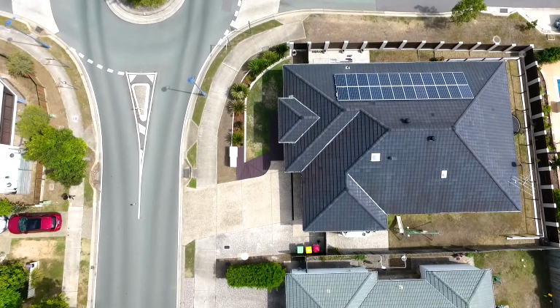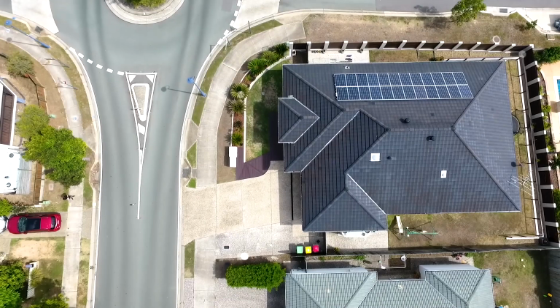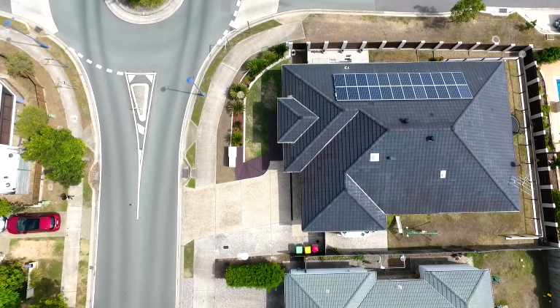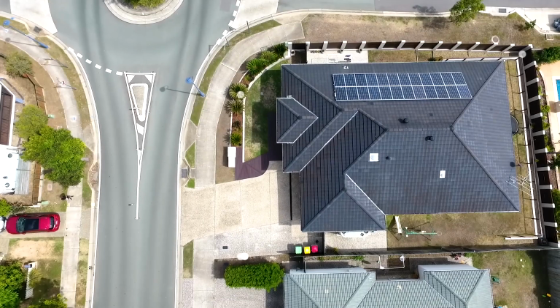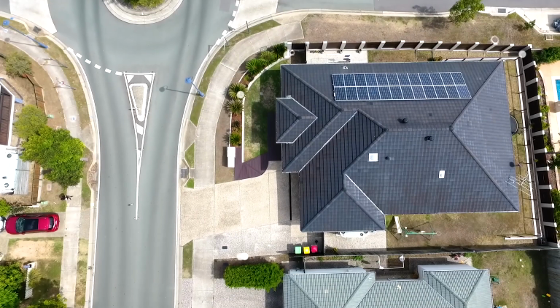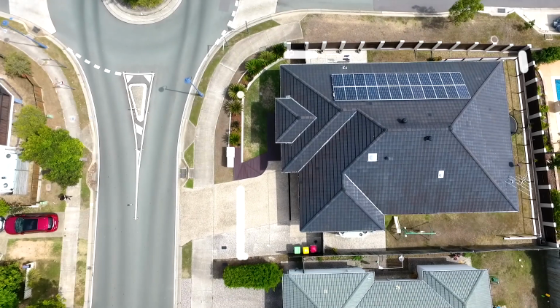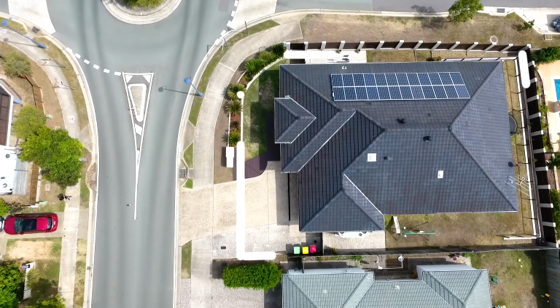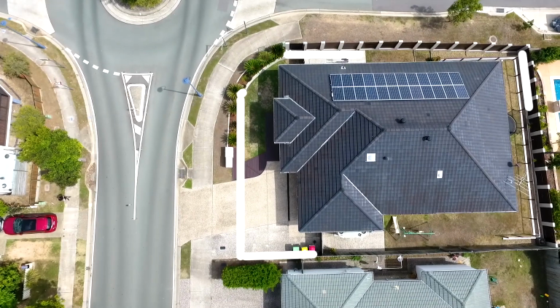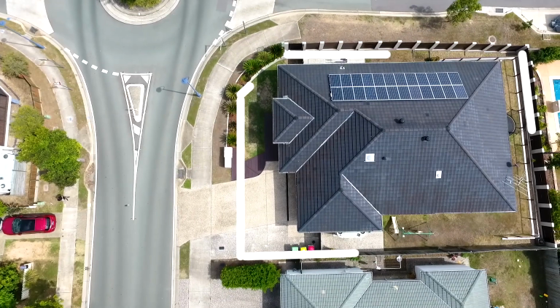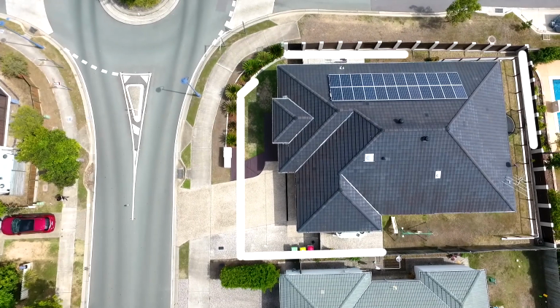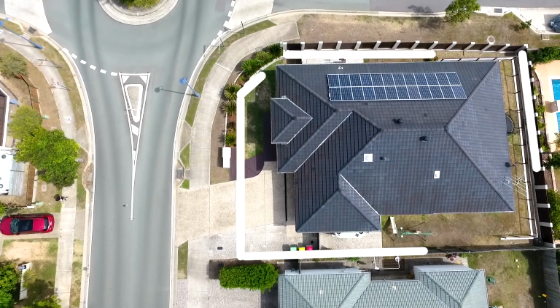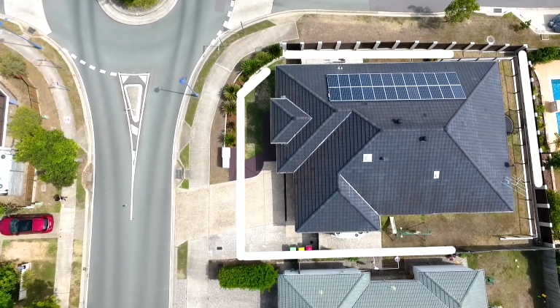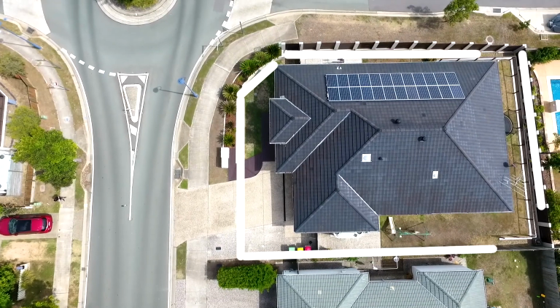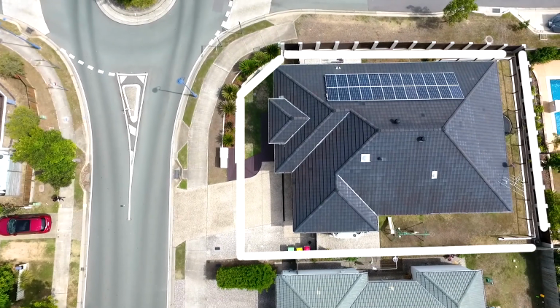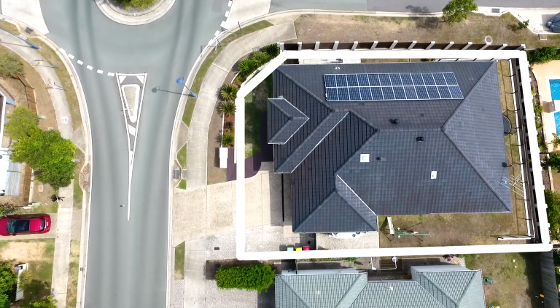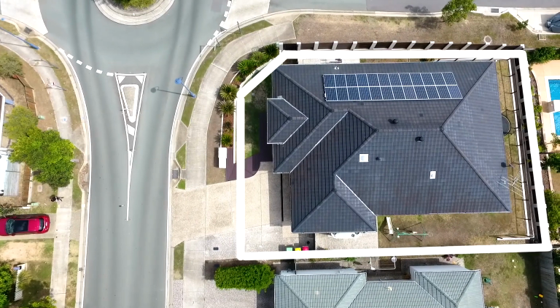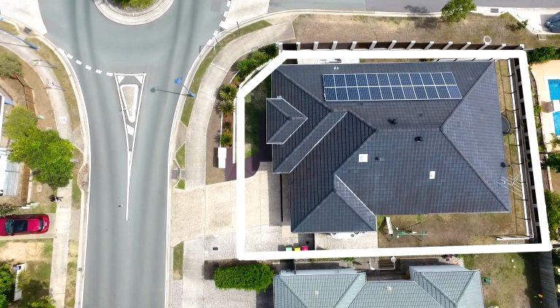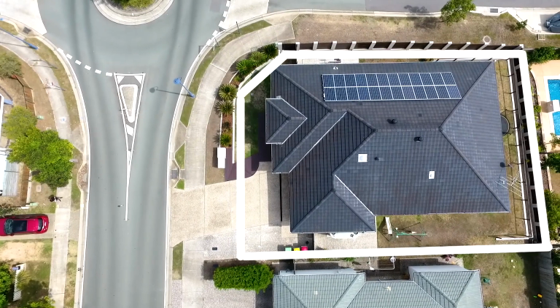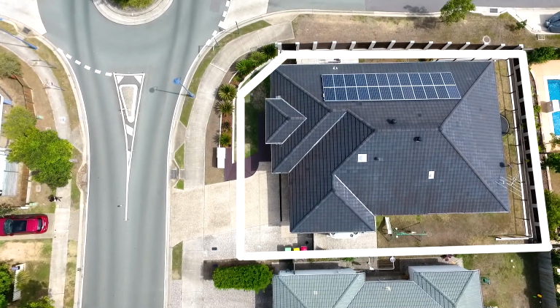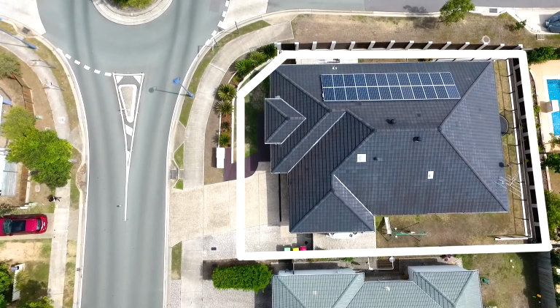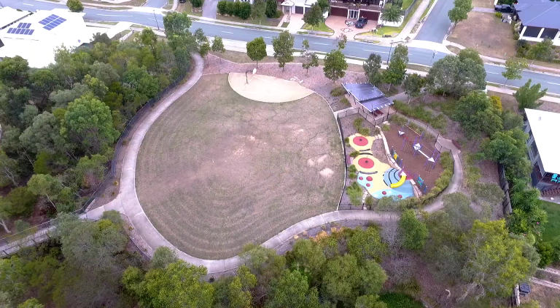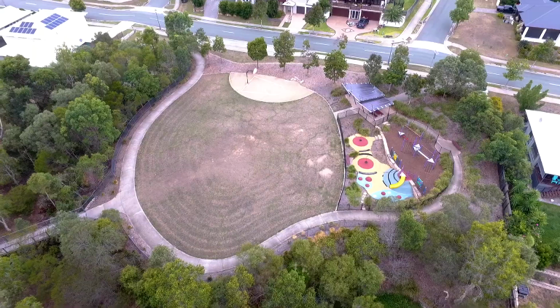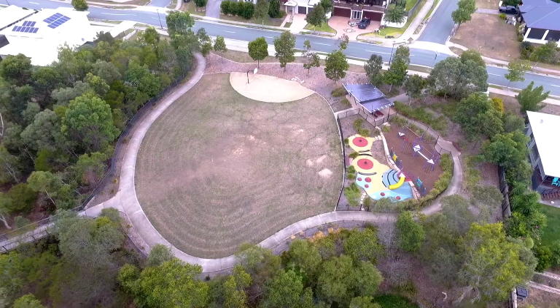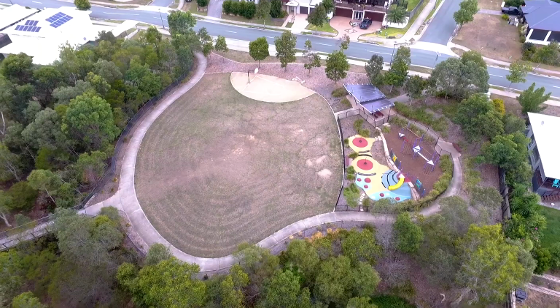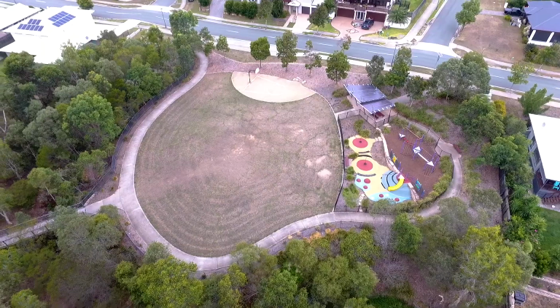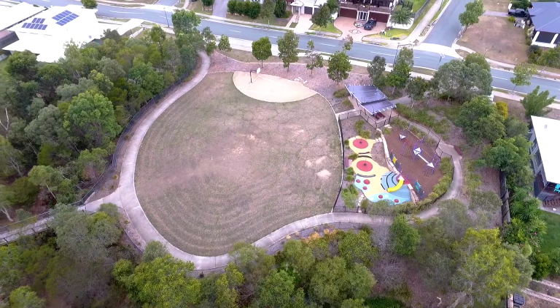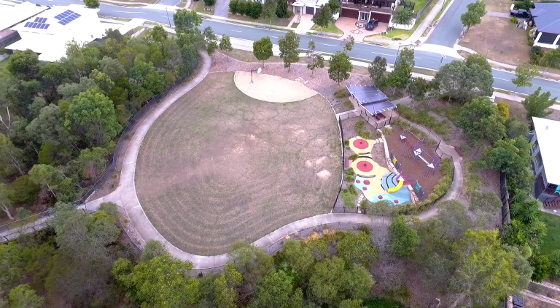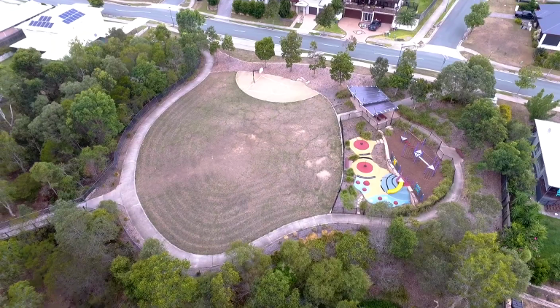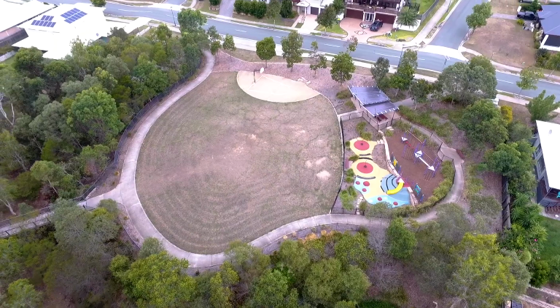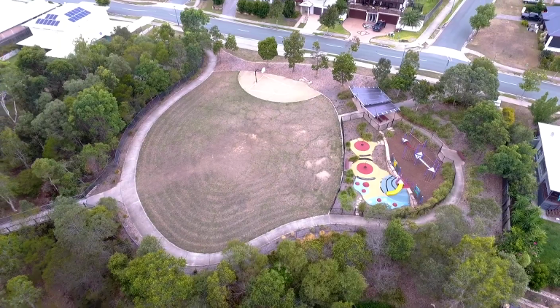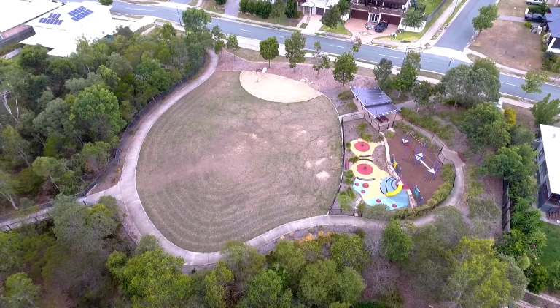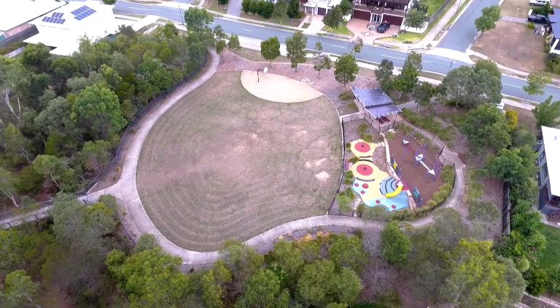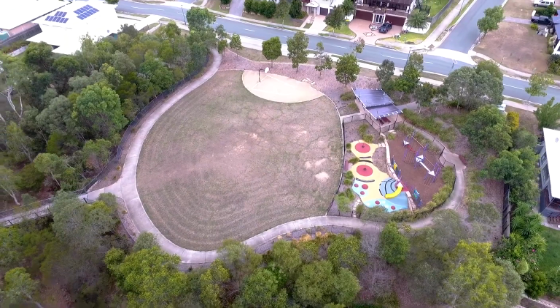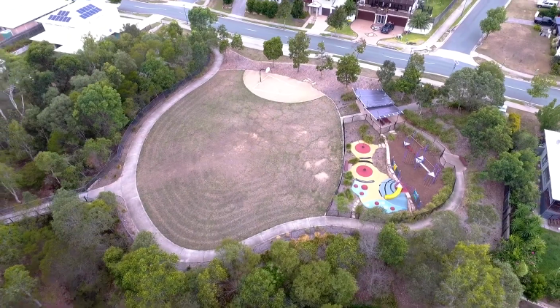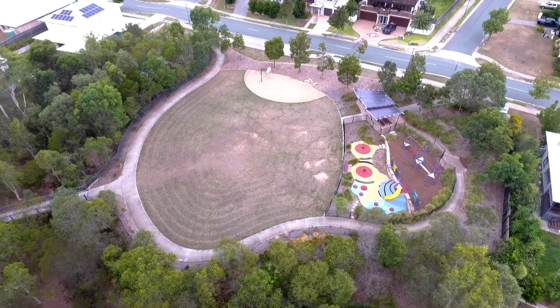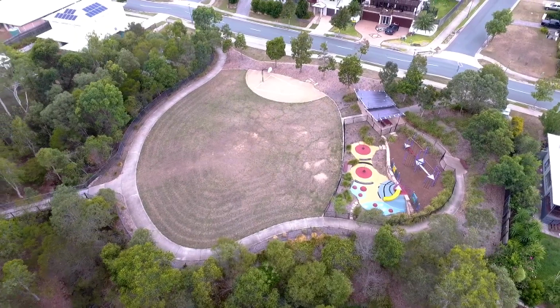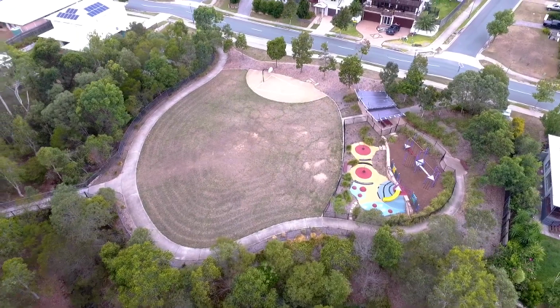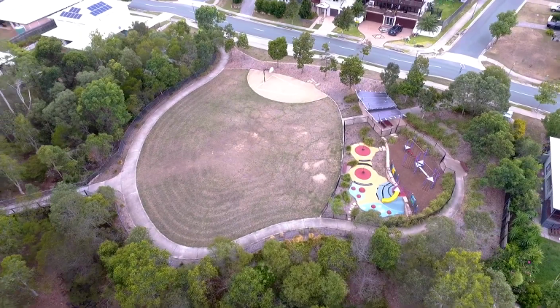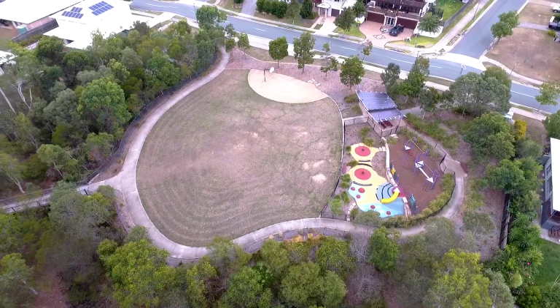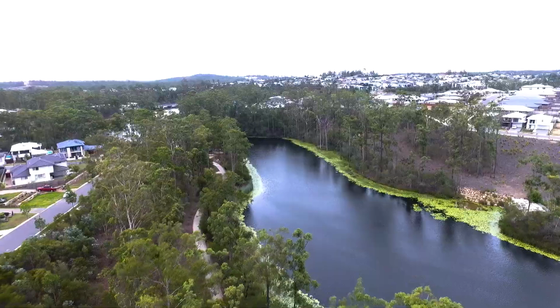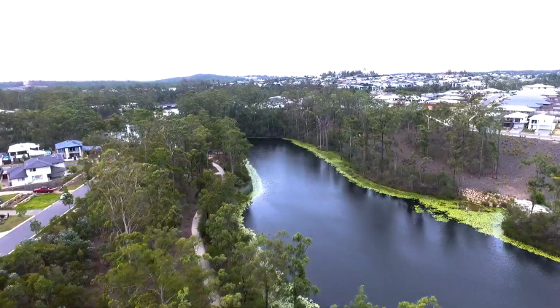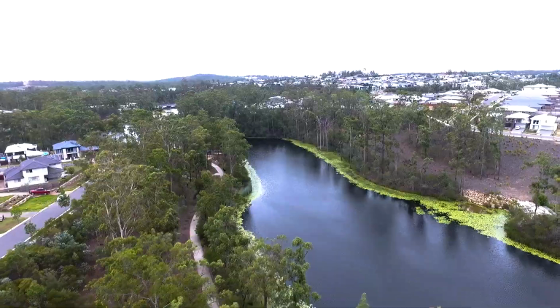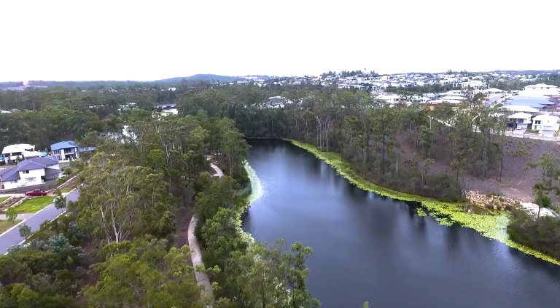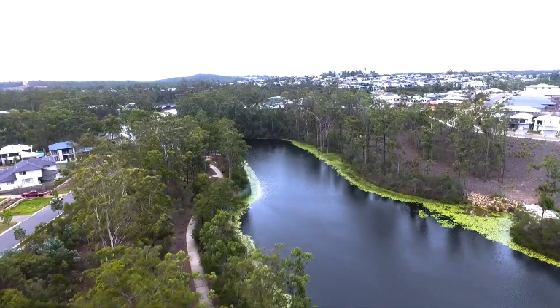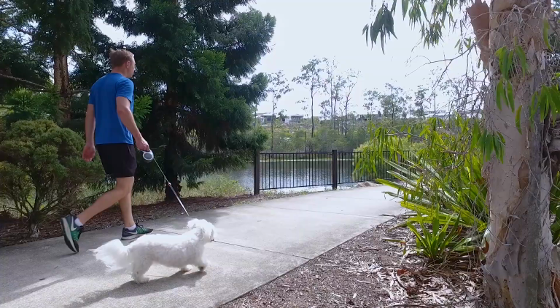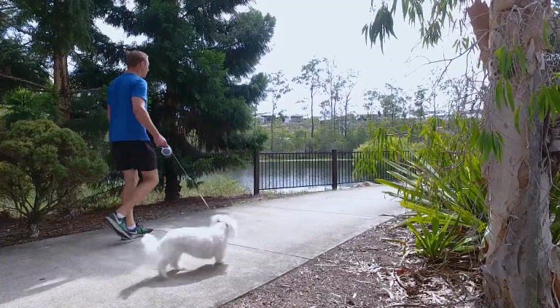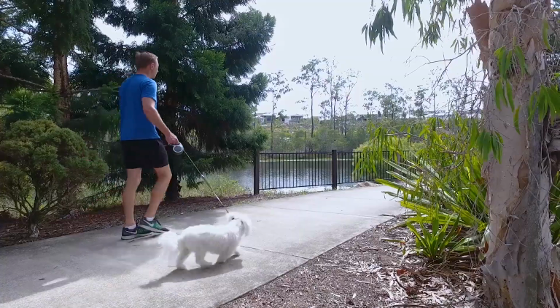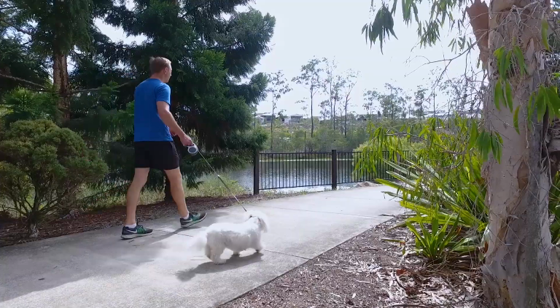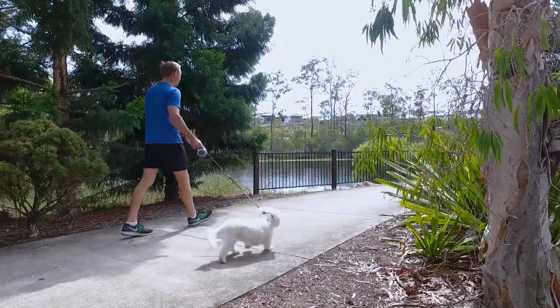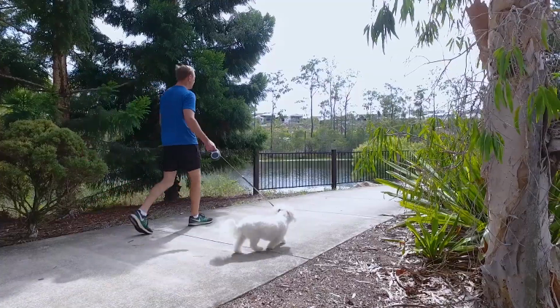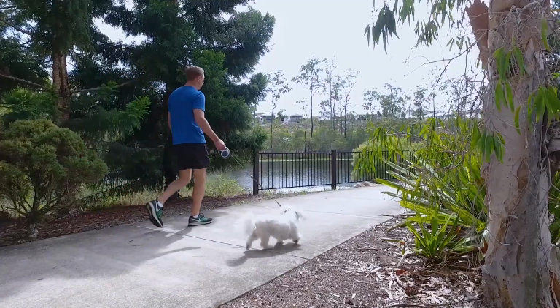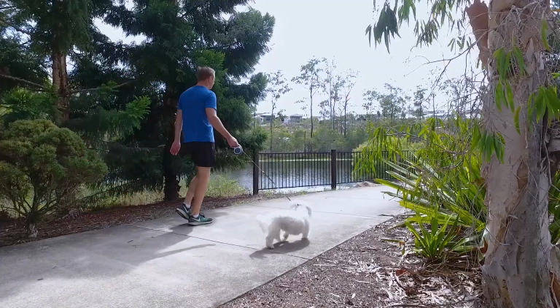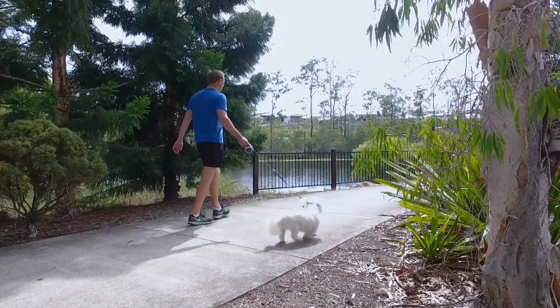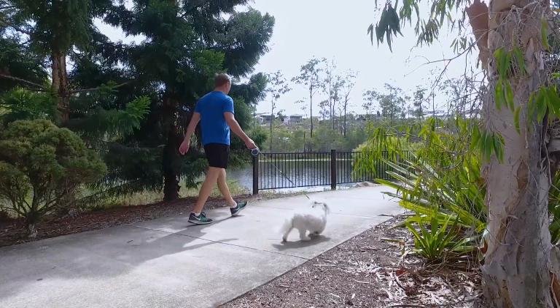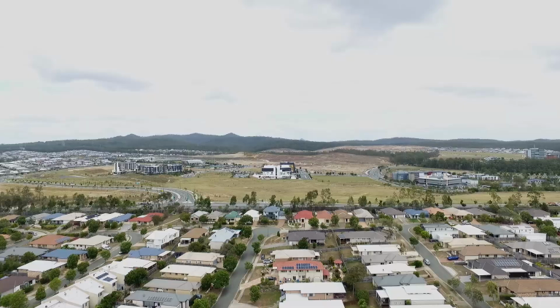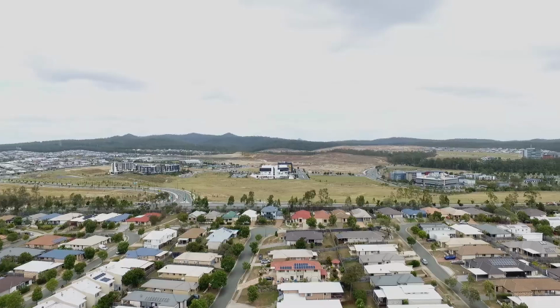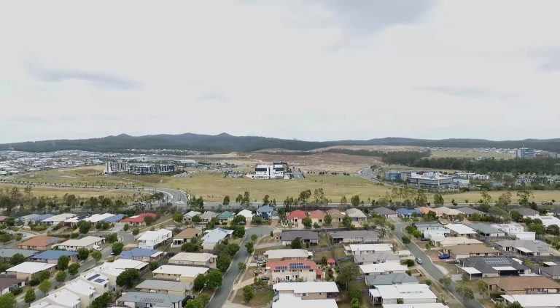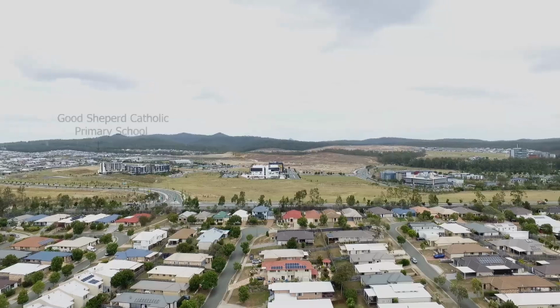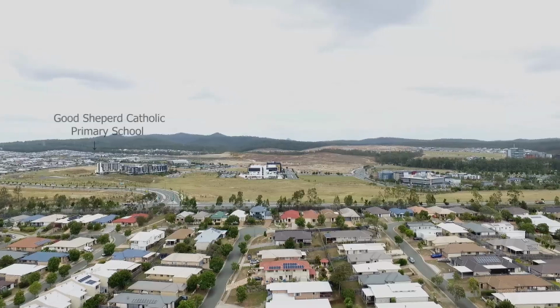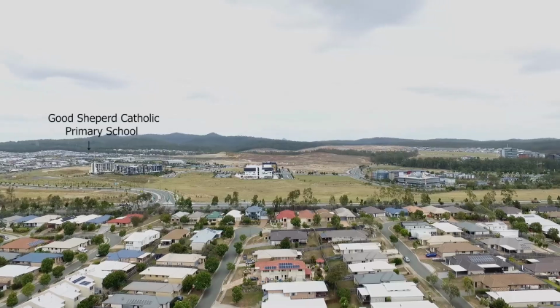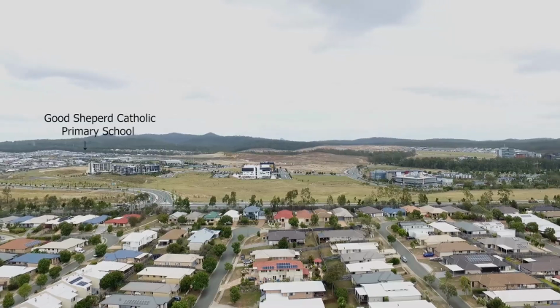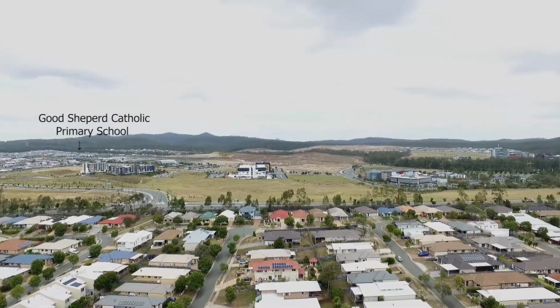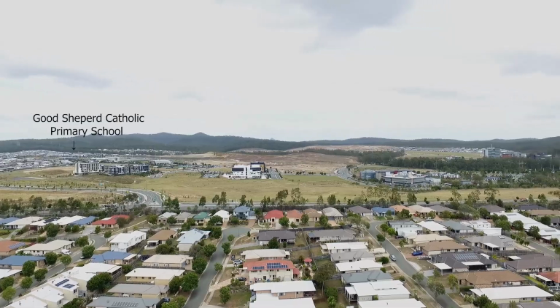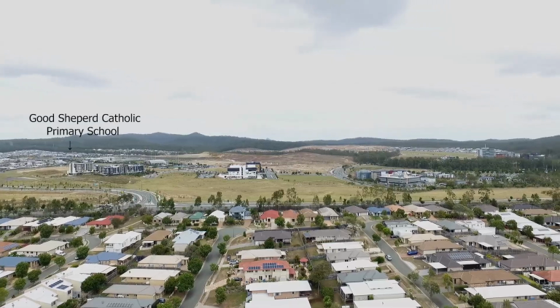Nestled on a spacious block, you are only meters from parkland, lakes, walking trails, sought after schooling, and the Orion Shopping Centre.